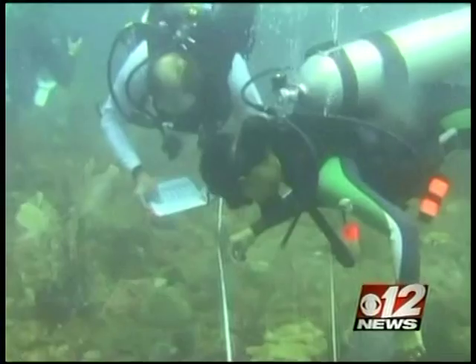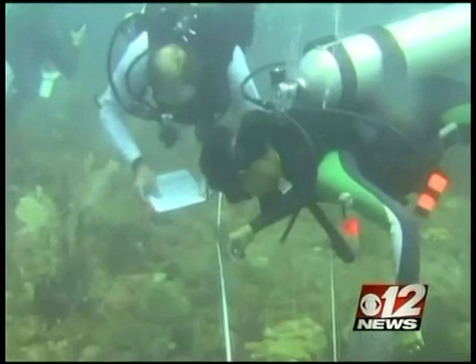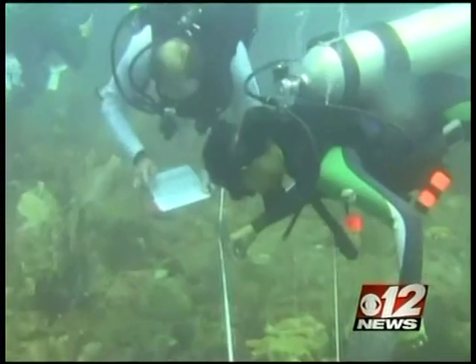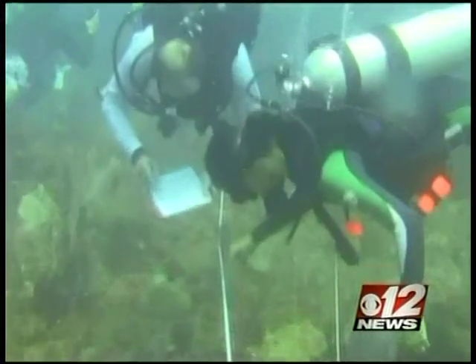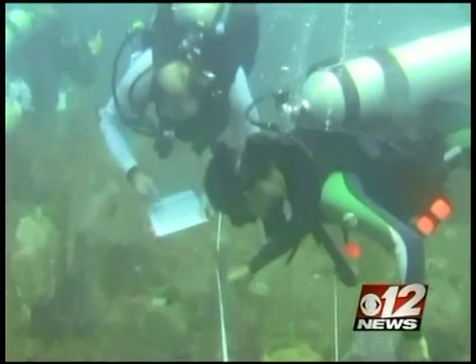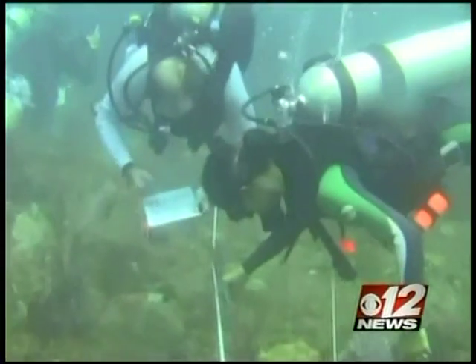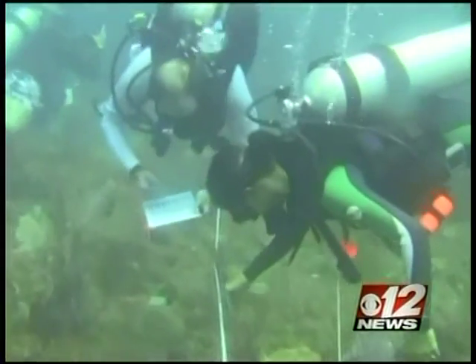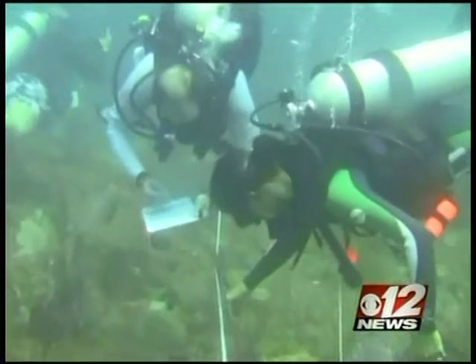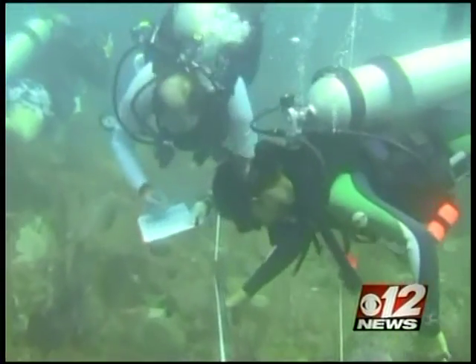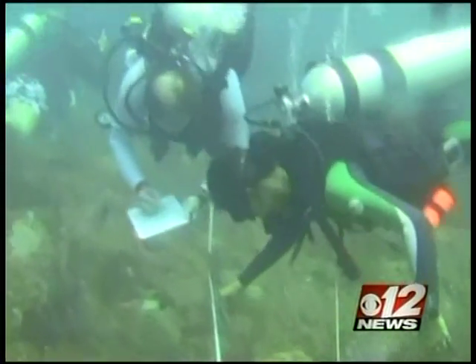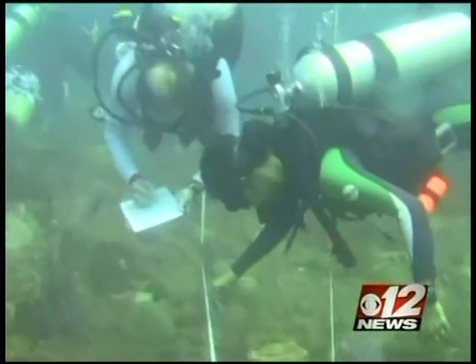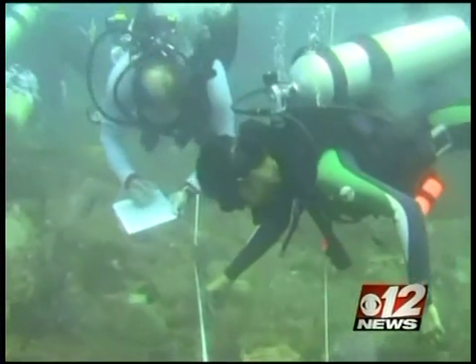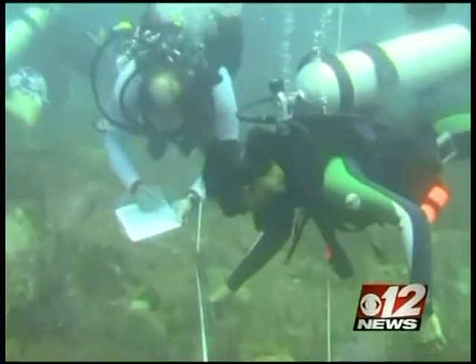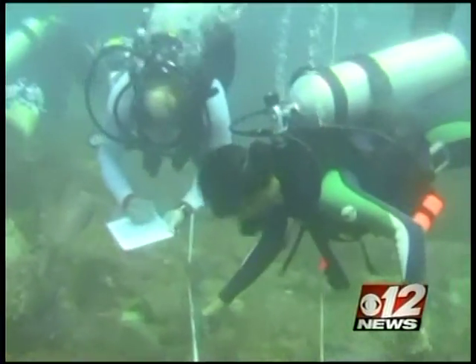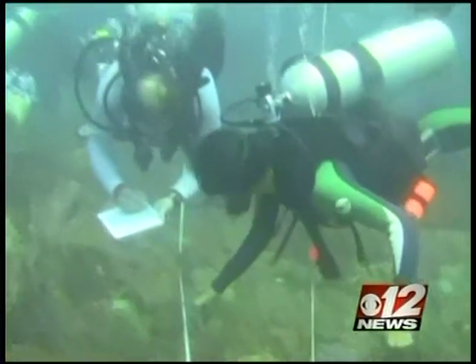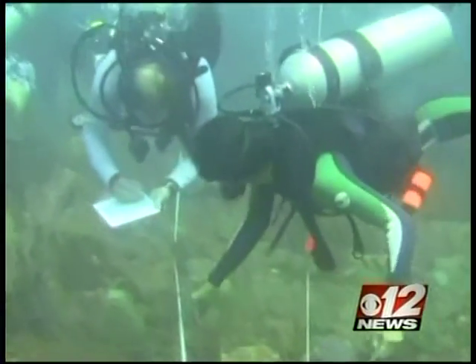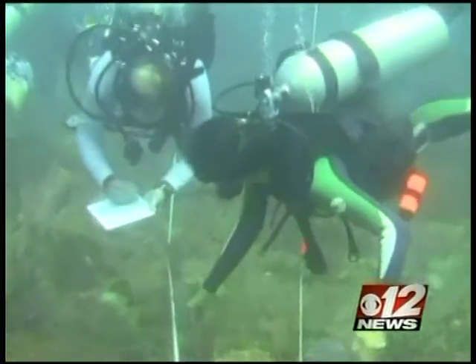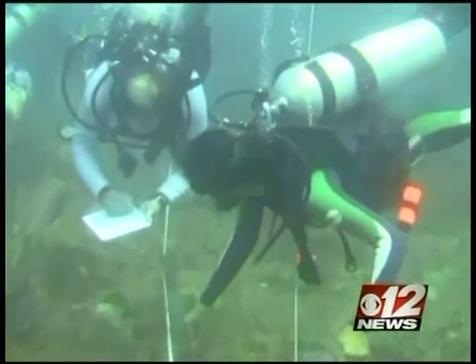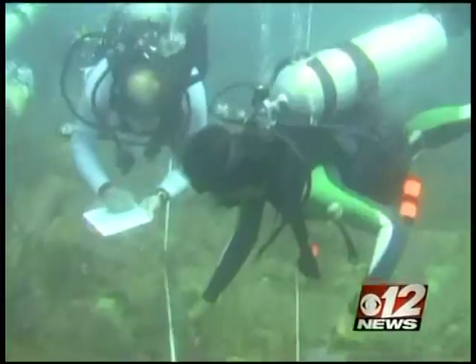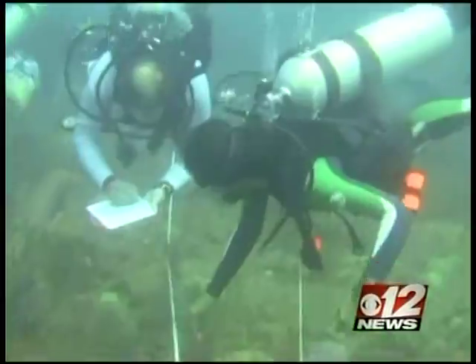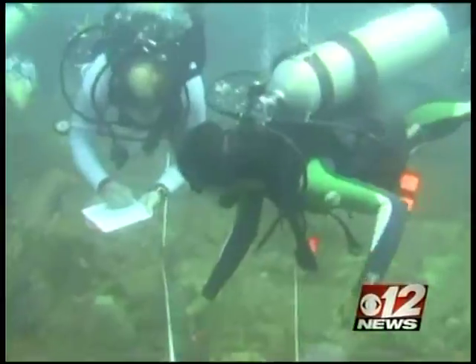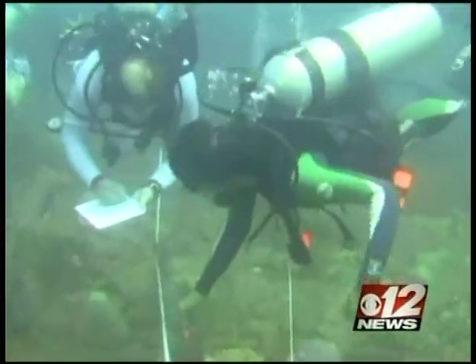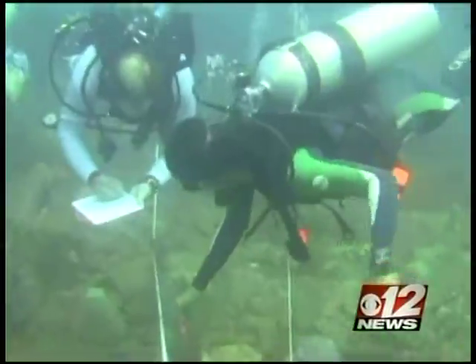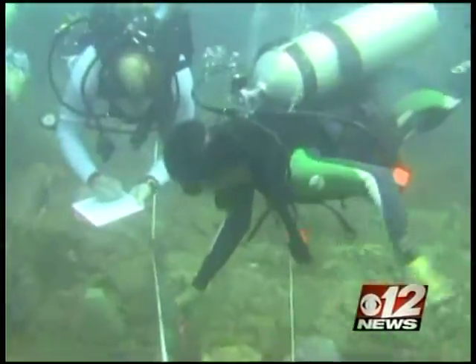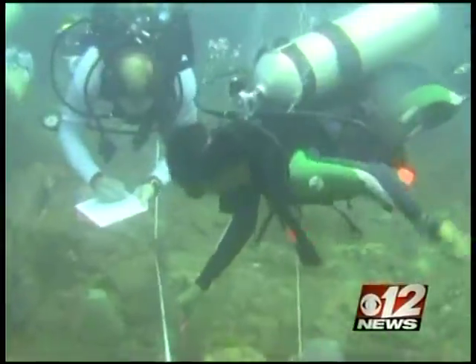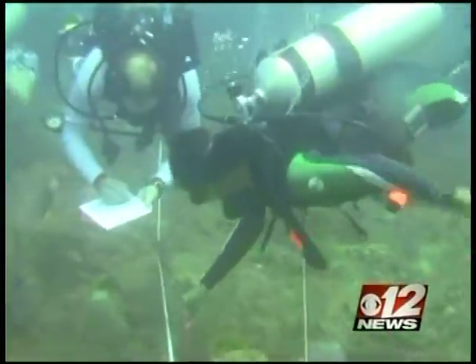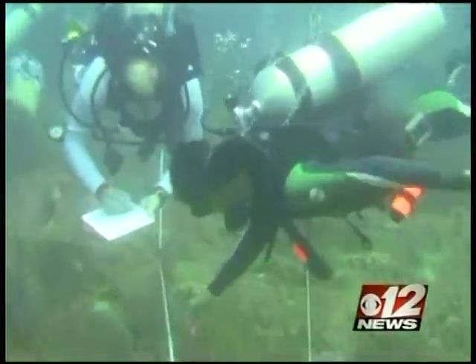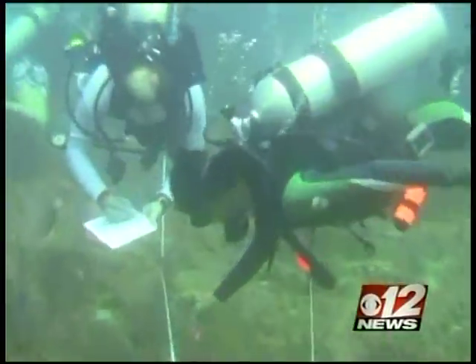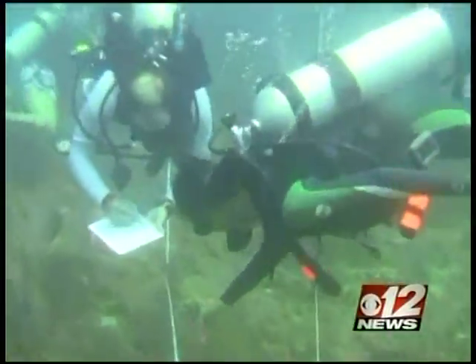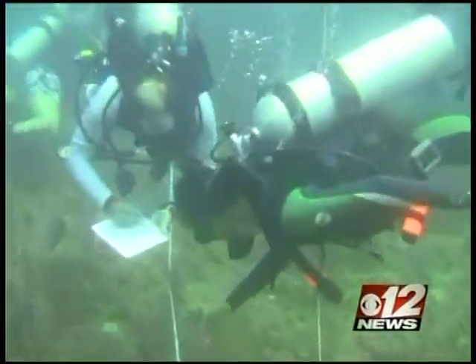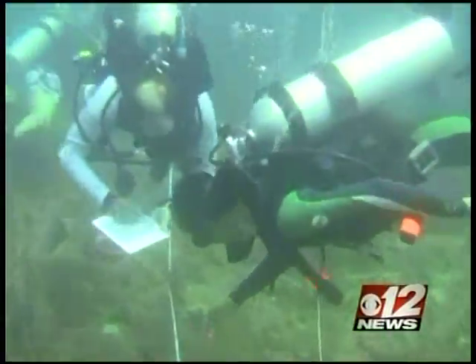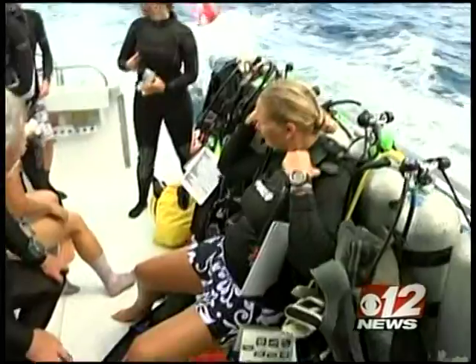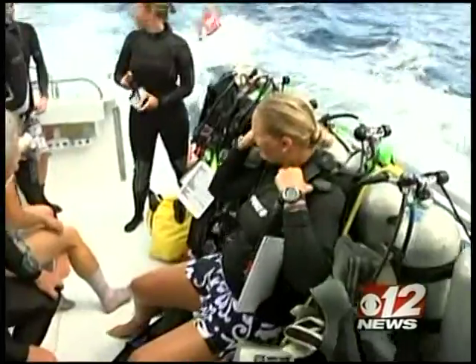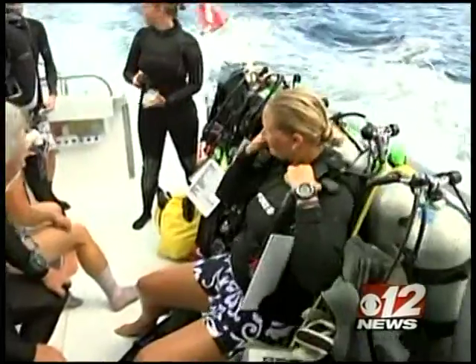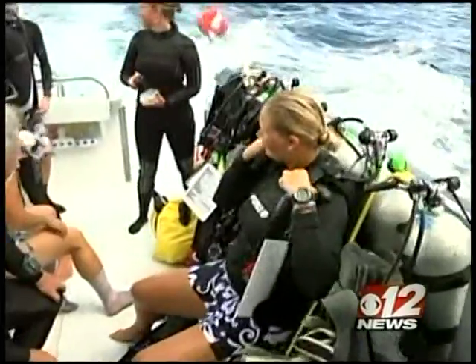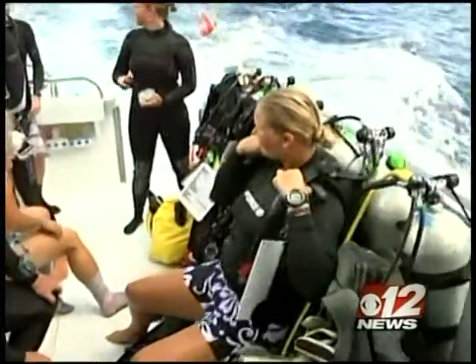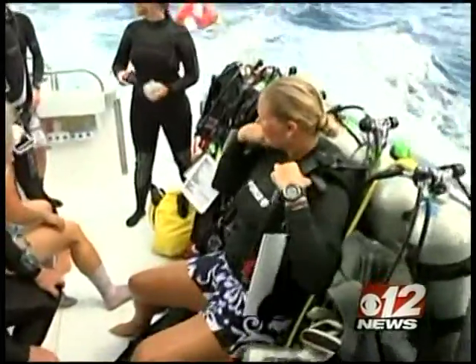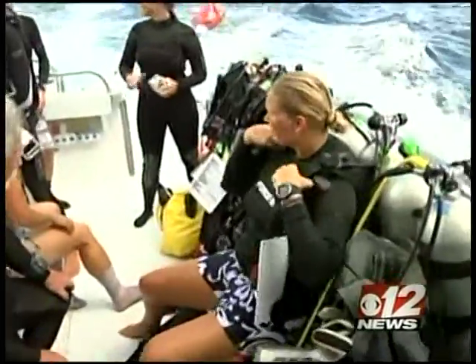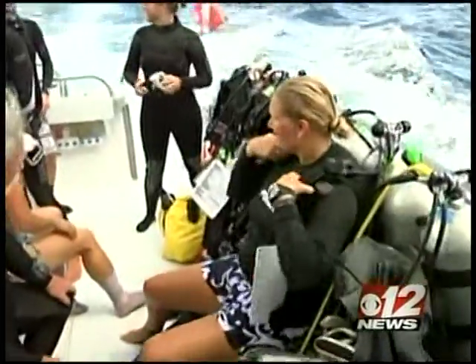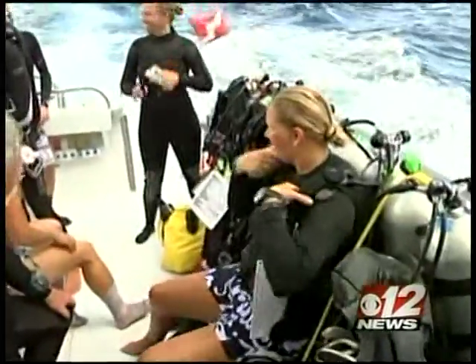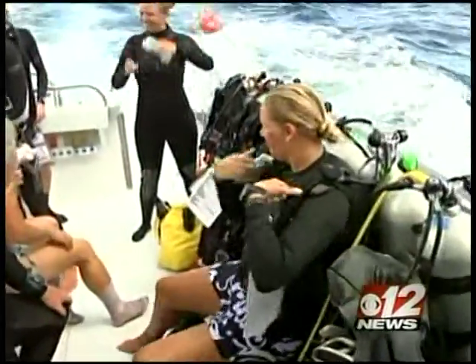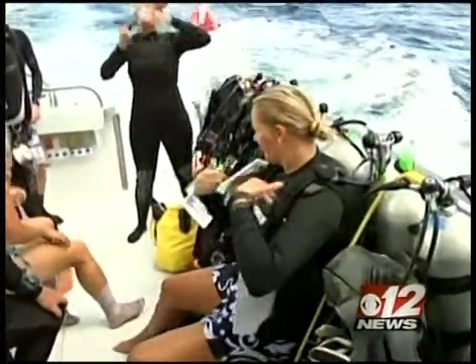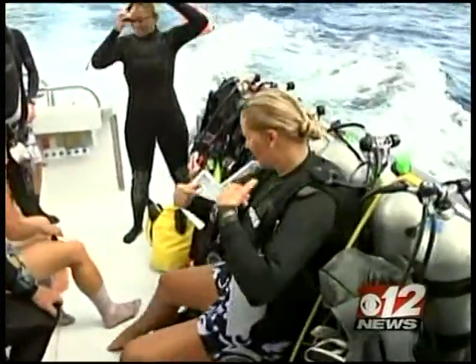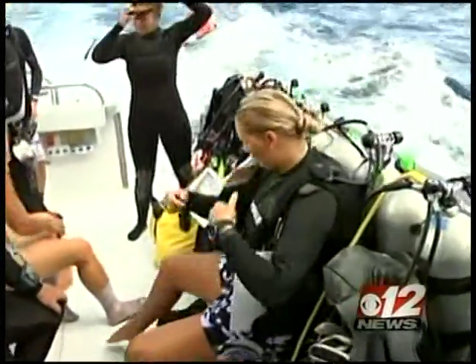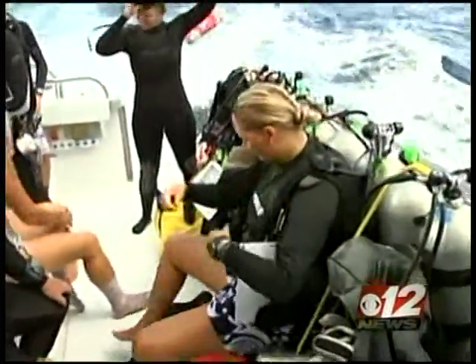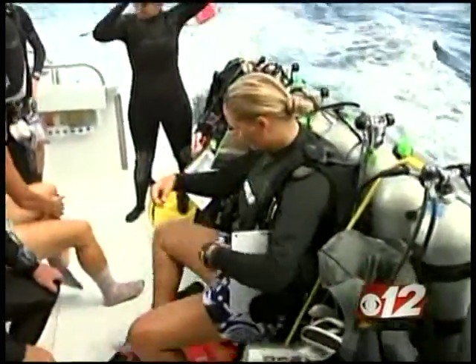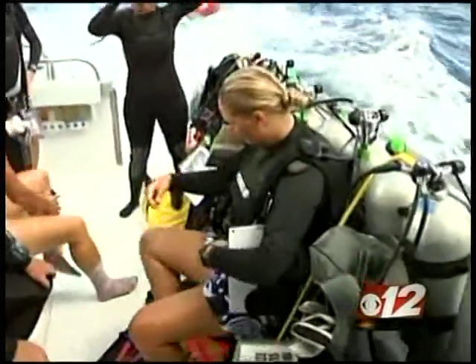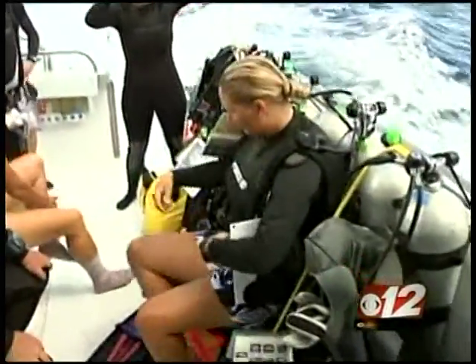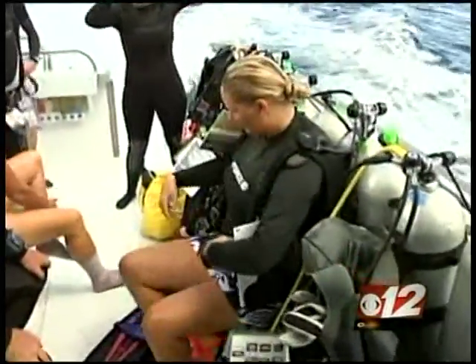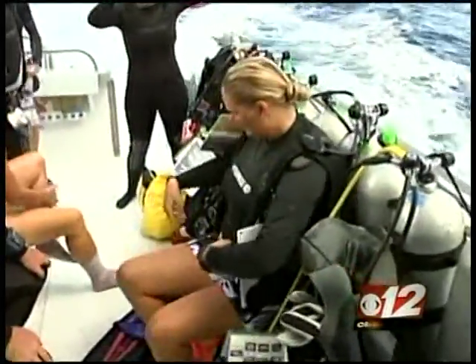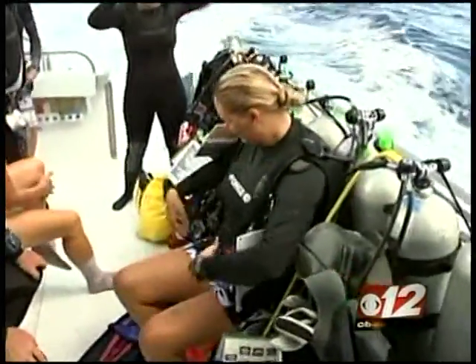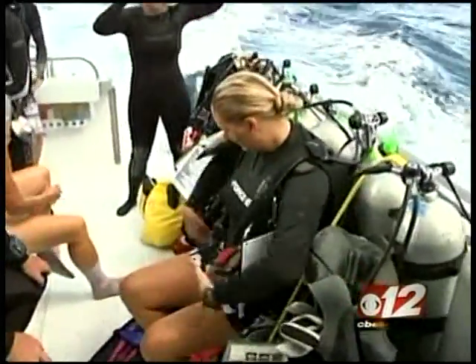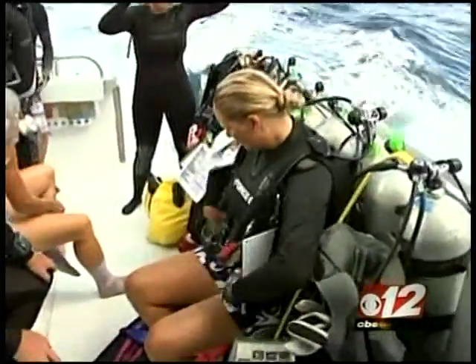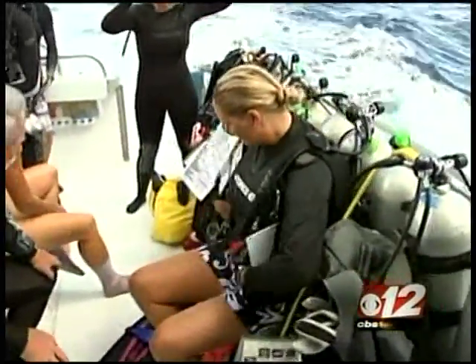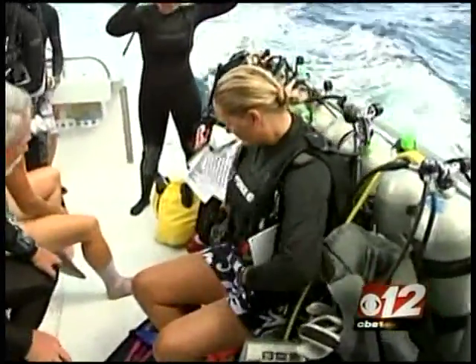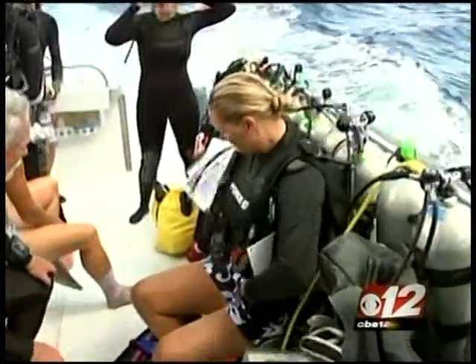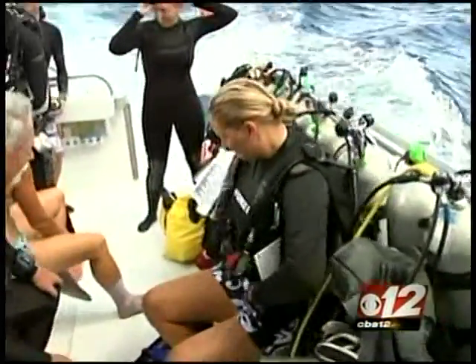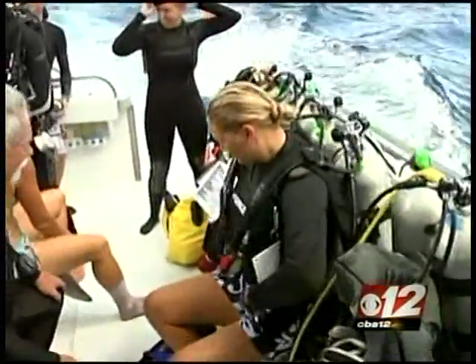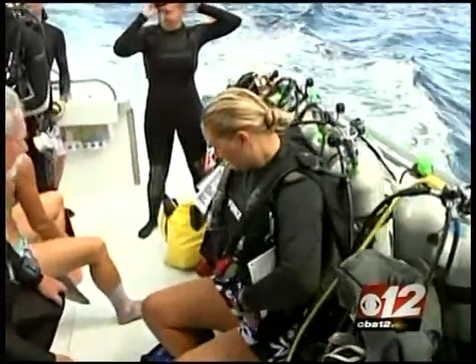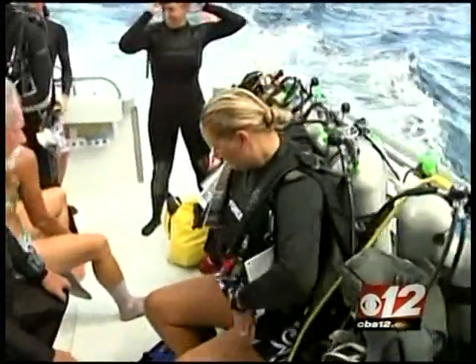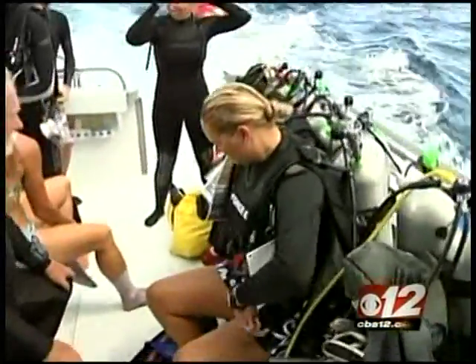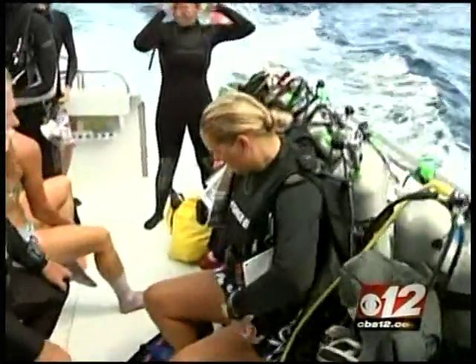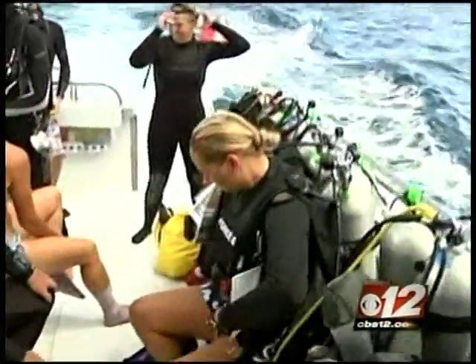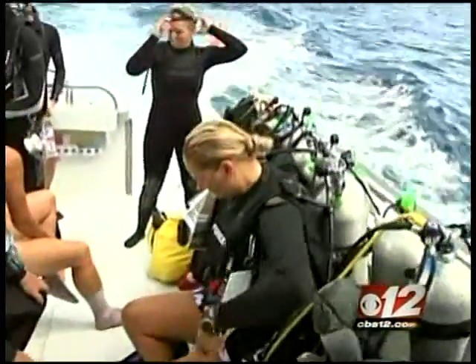It's all in an effort to keep our ocean's ecosystem healthy. Off the coast of Lake Worth, Gary Whittam, CBS 12 News.